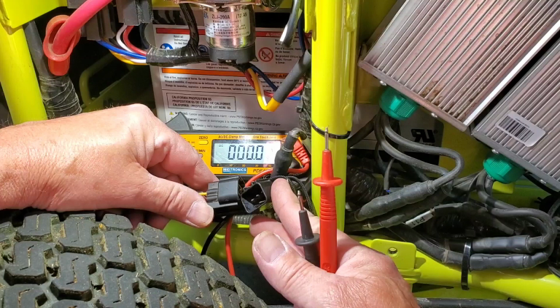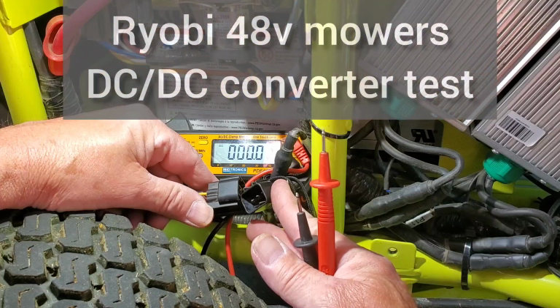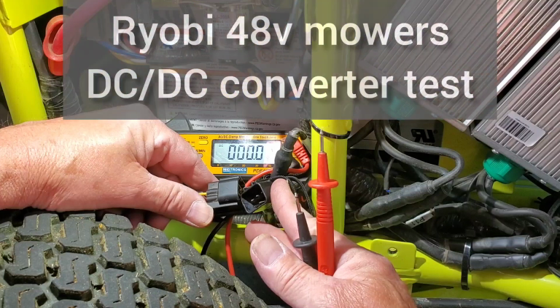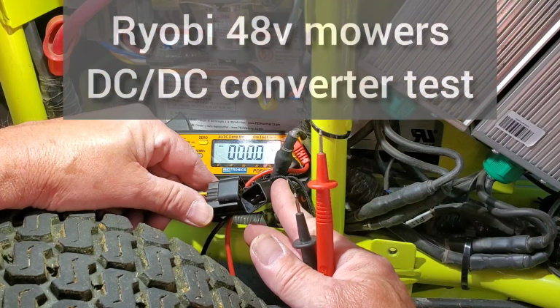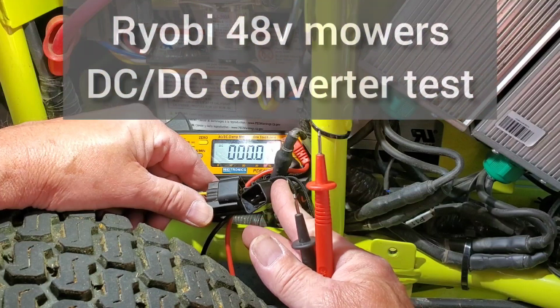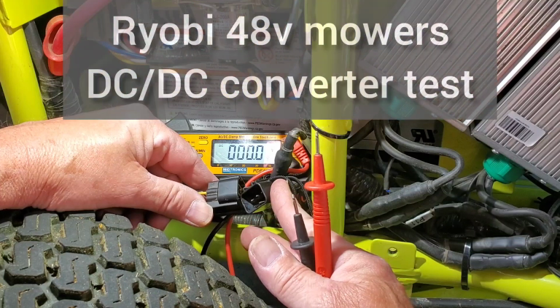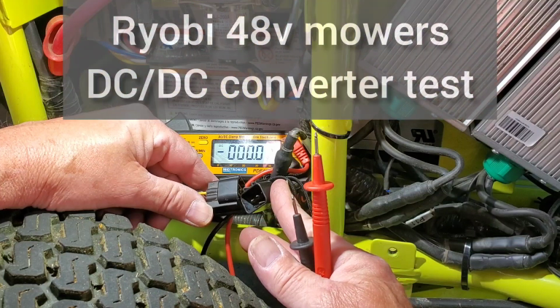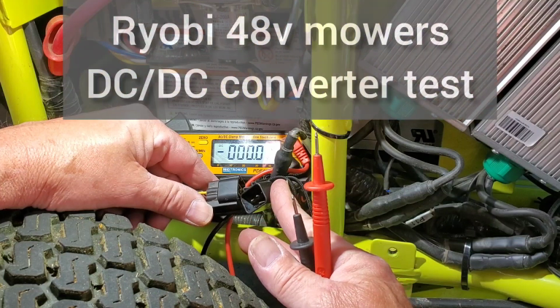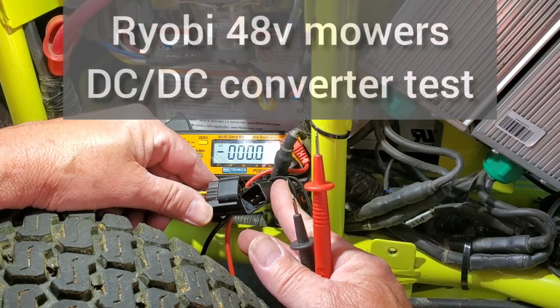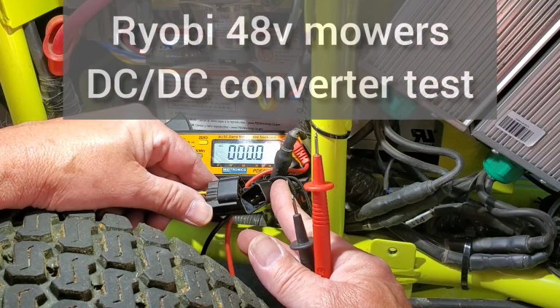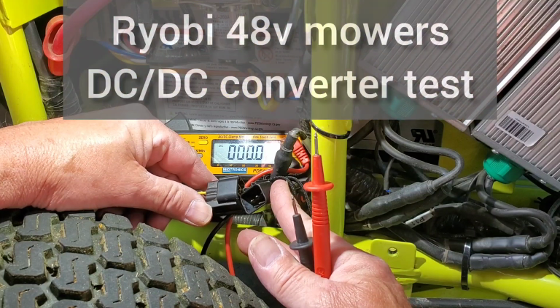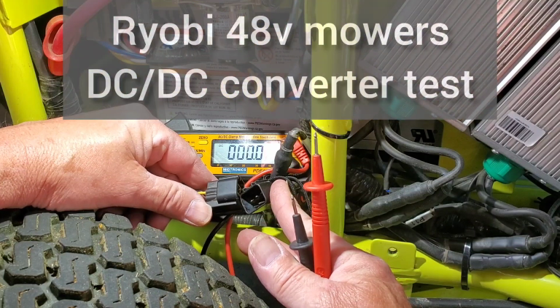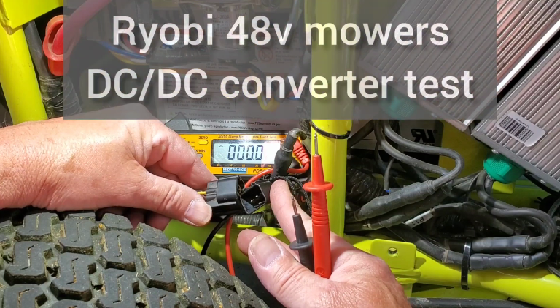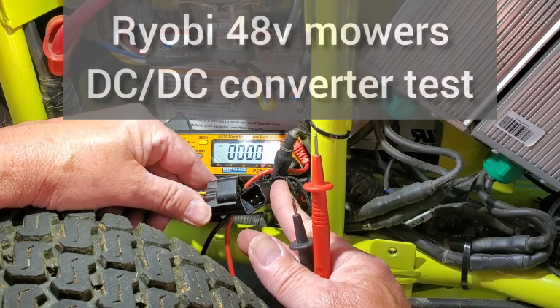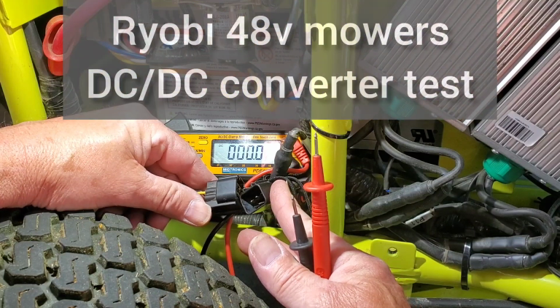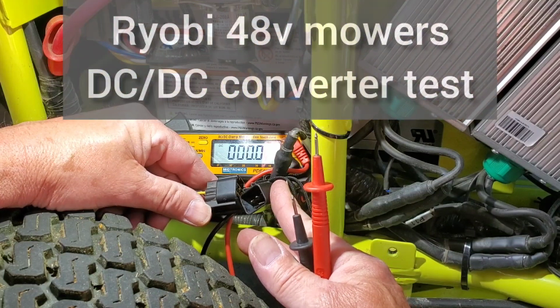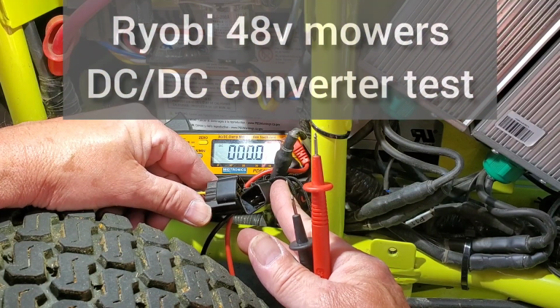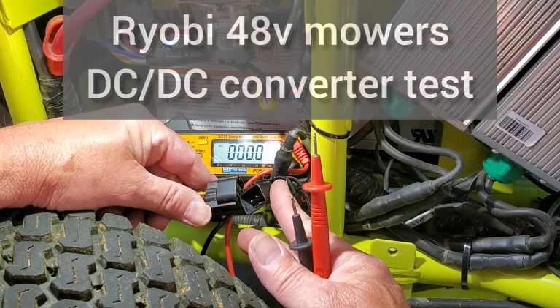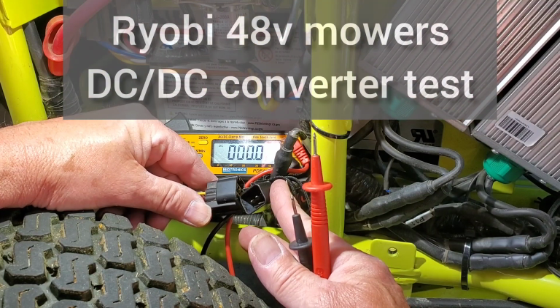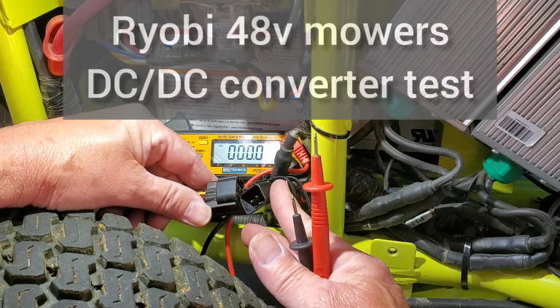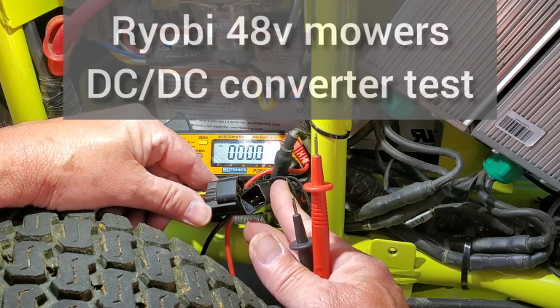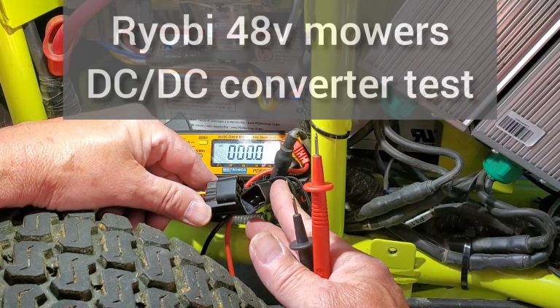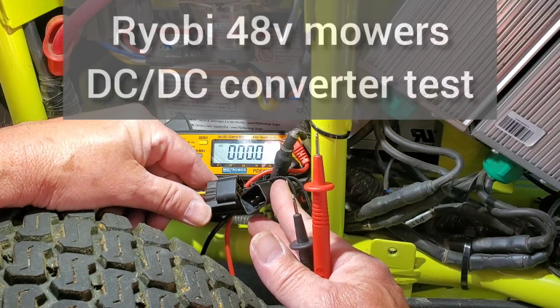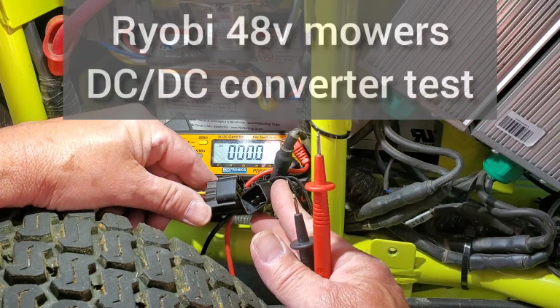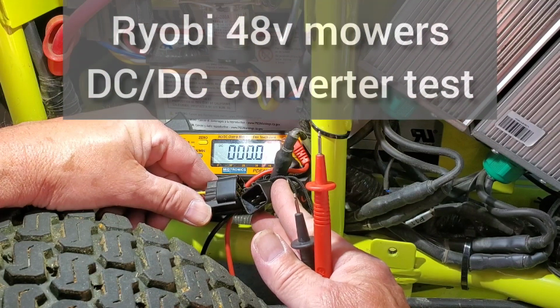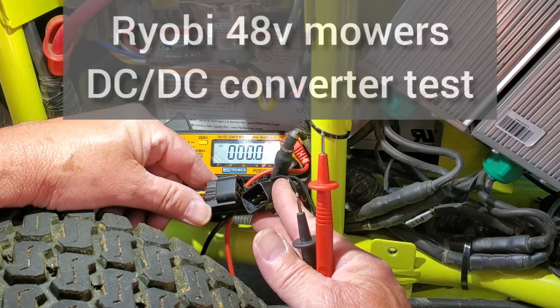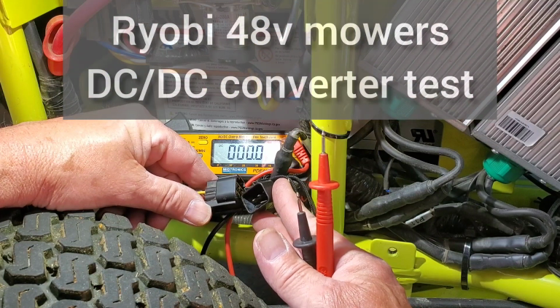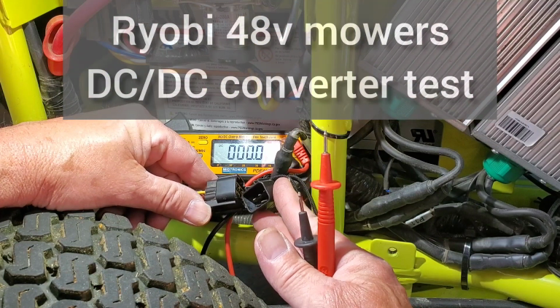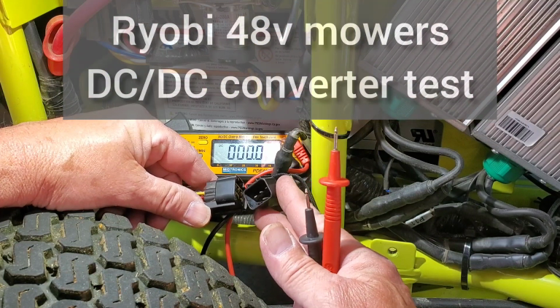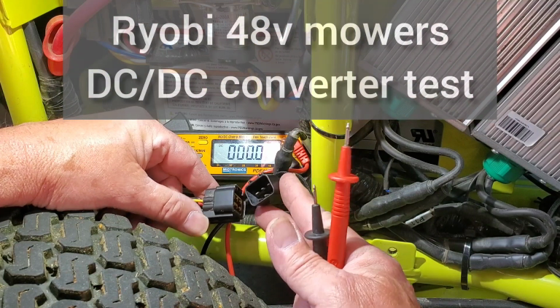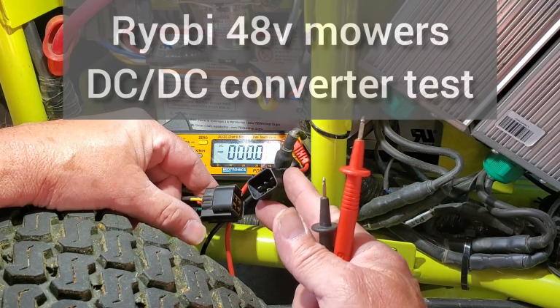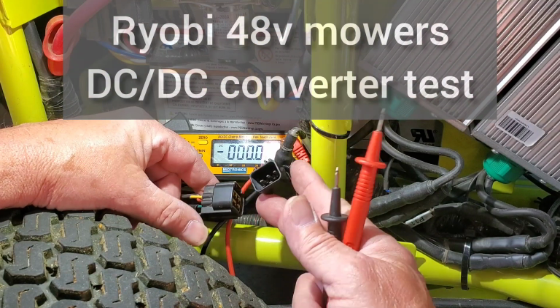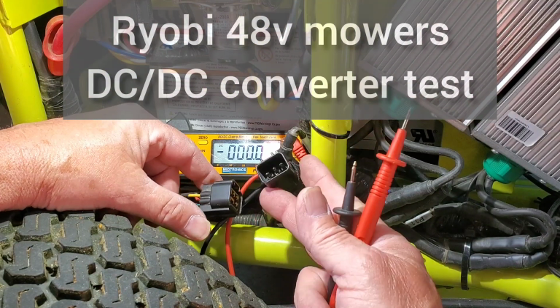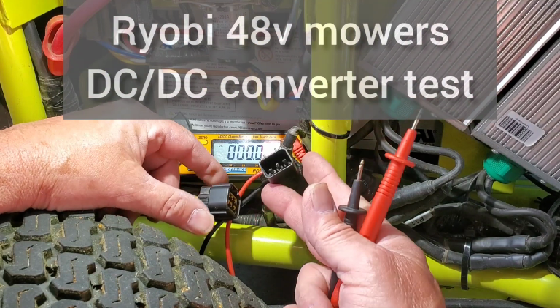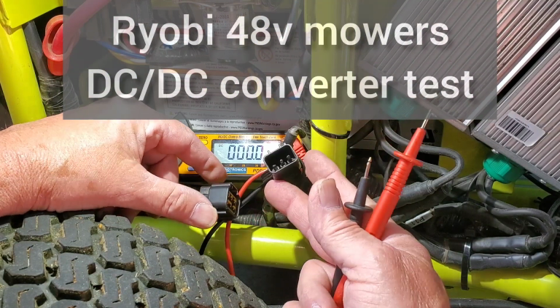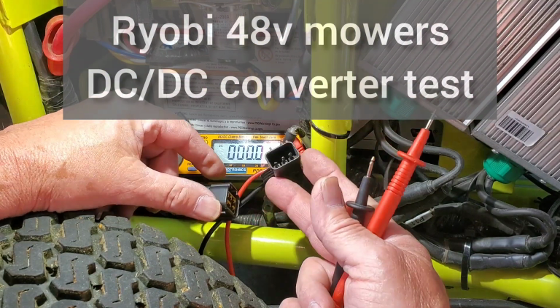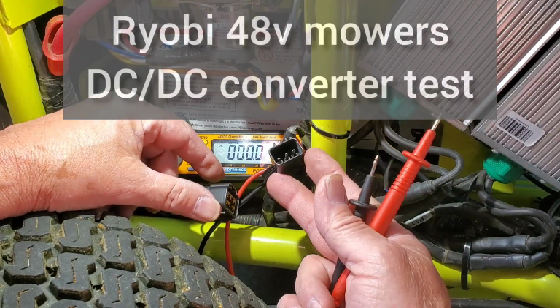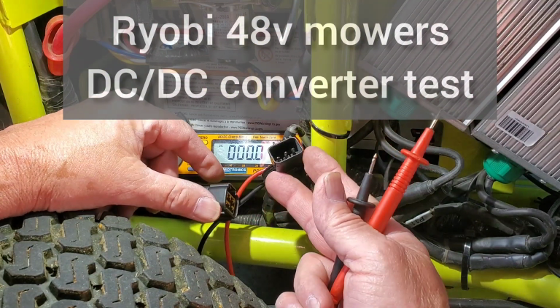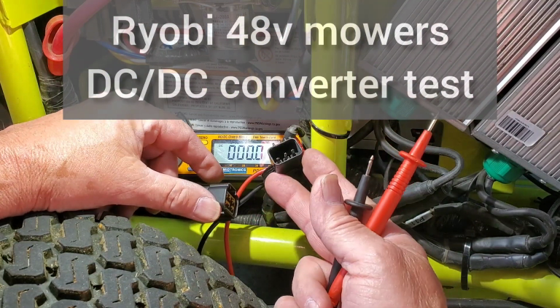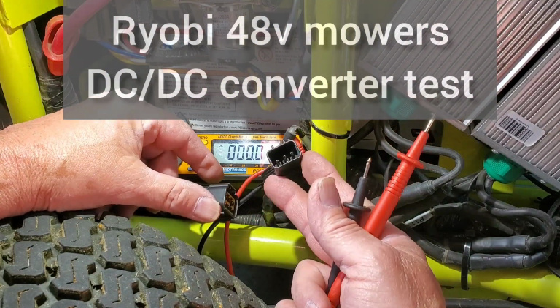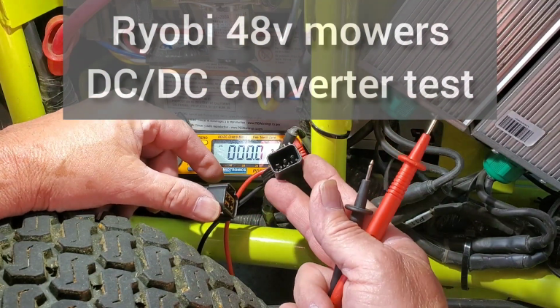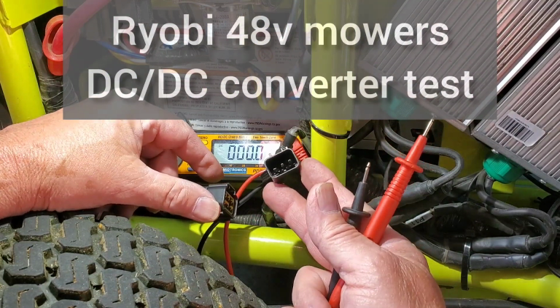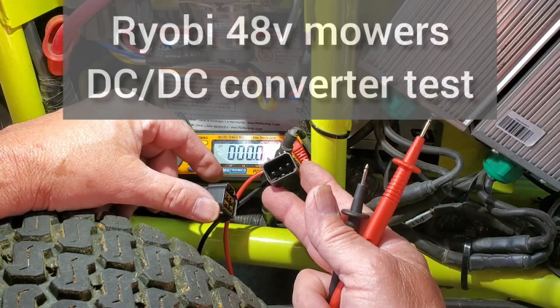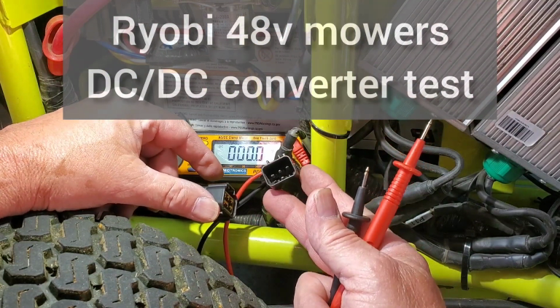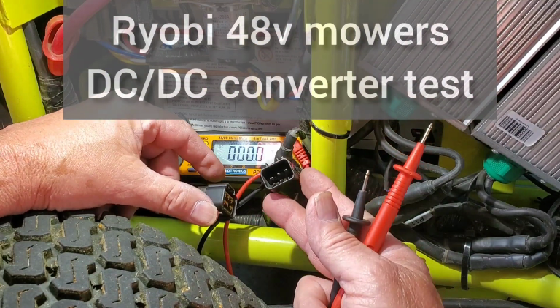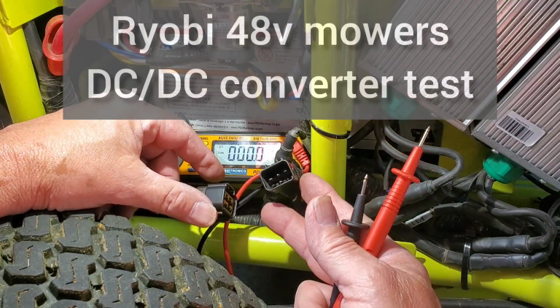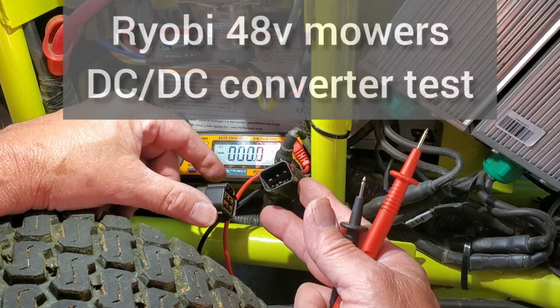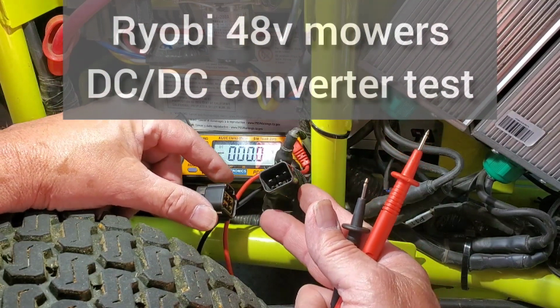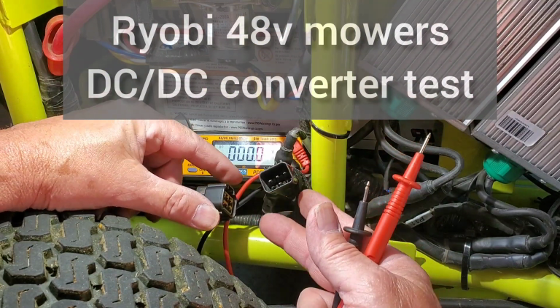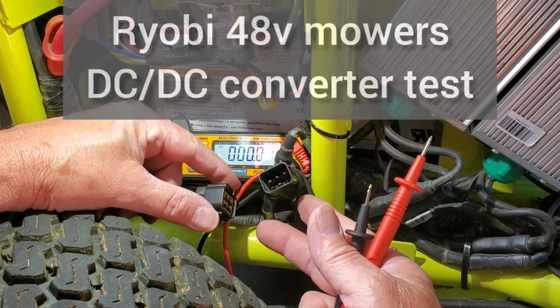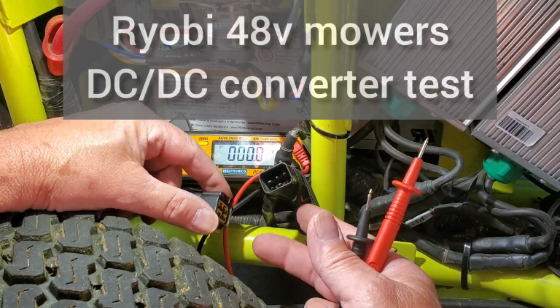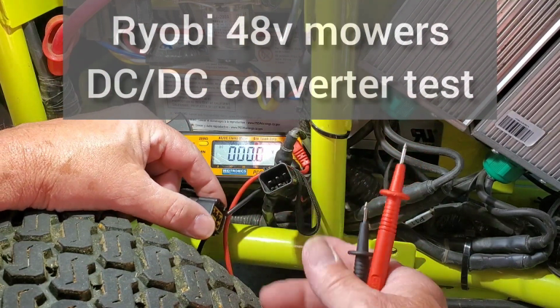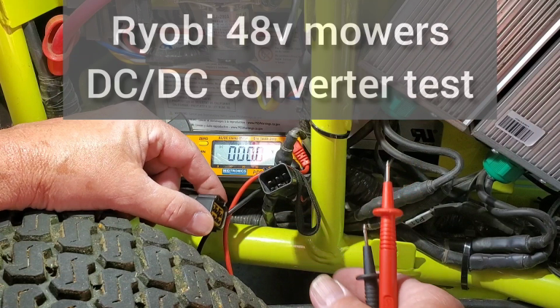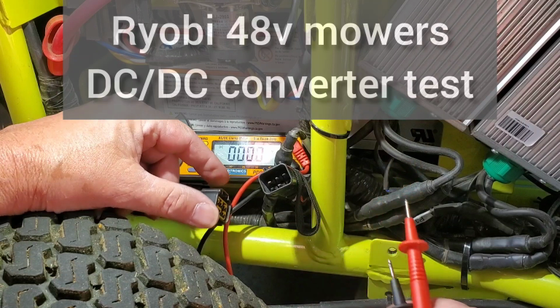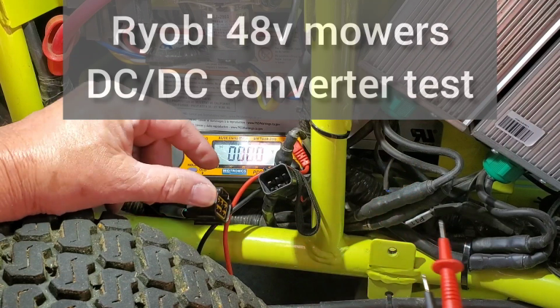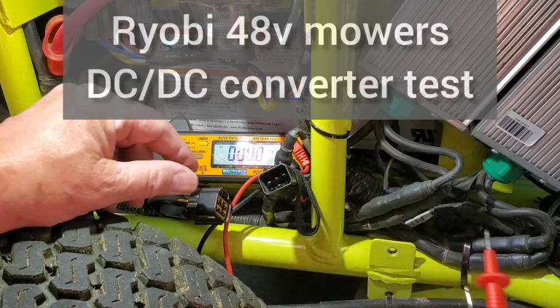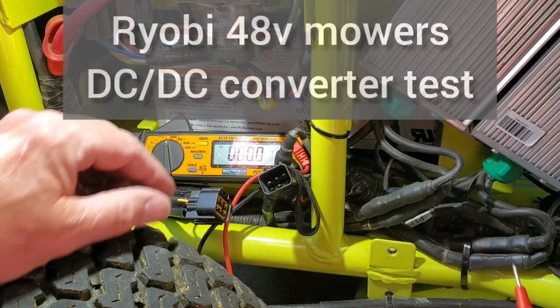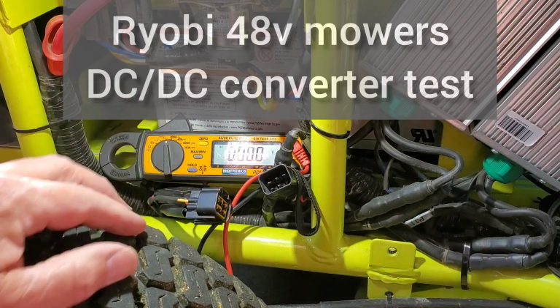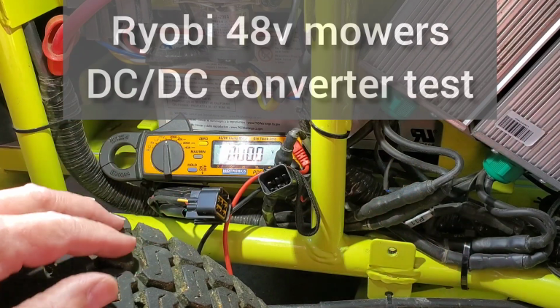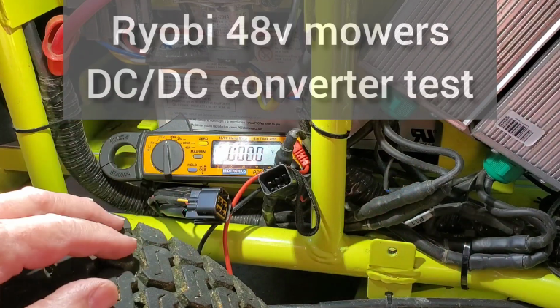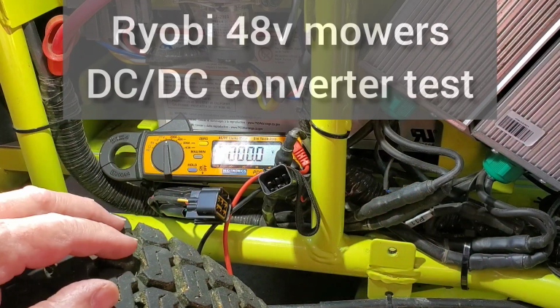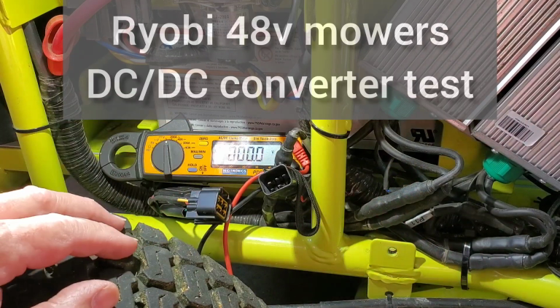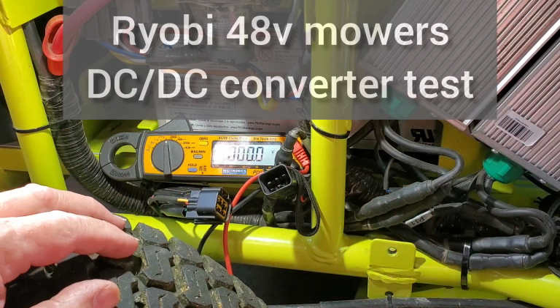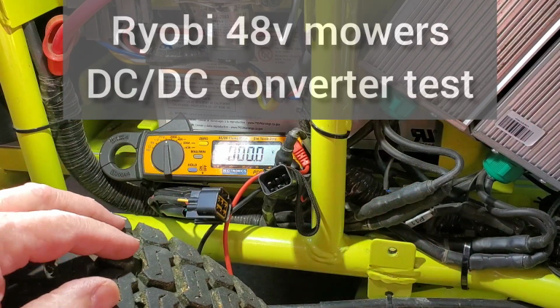Testing the DC-DC converter. Disconnect the wire harness.